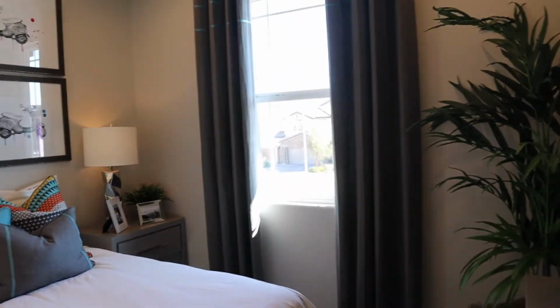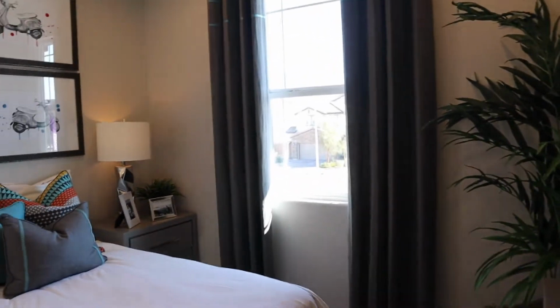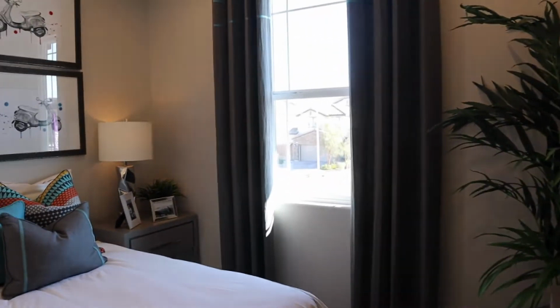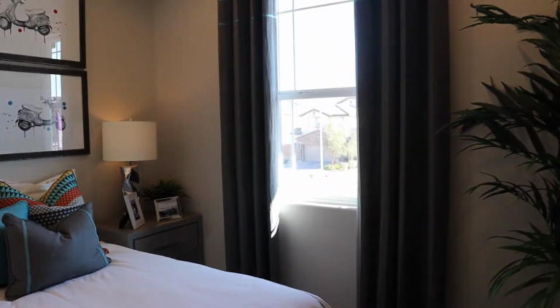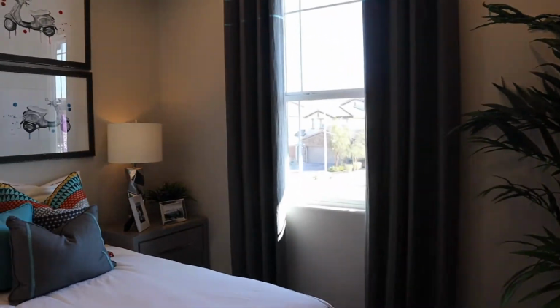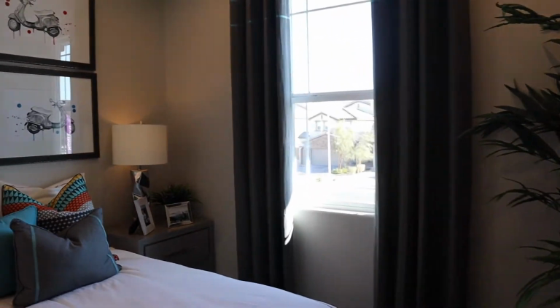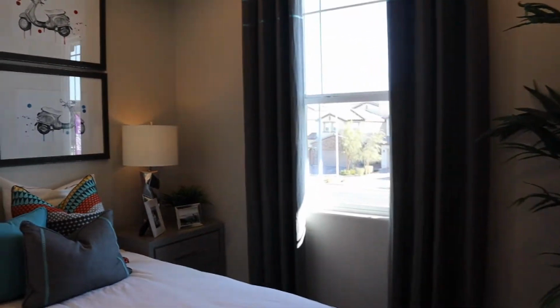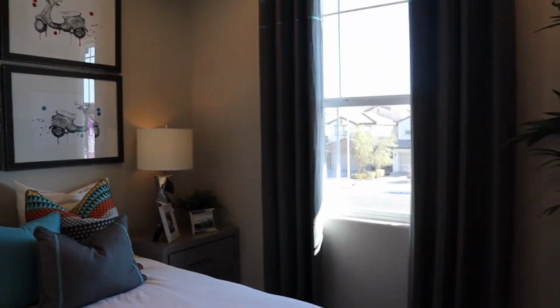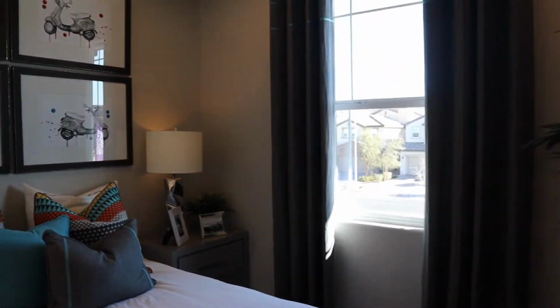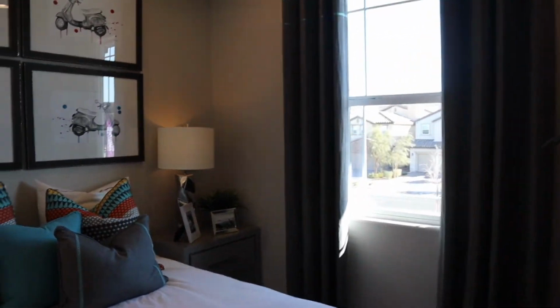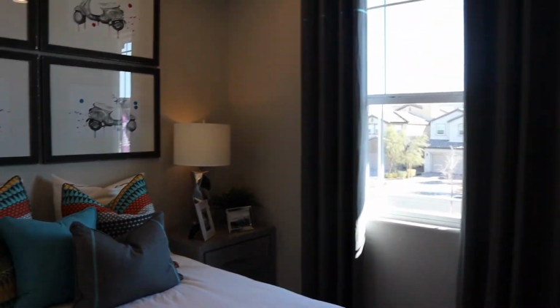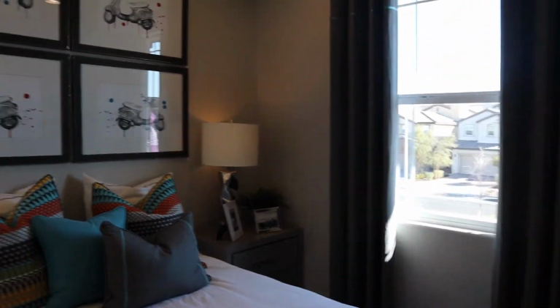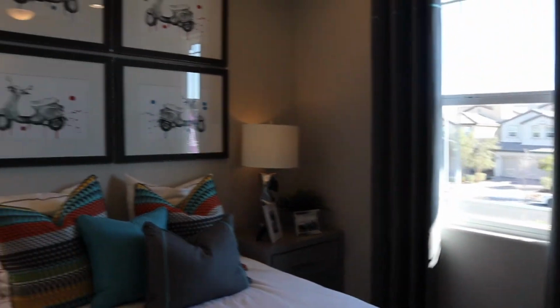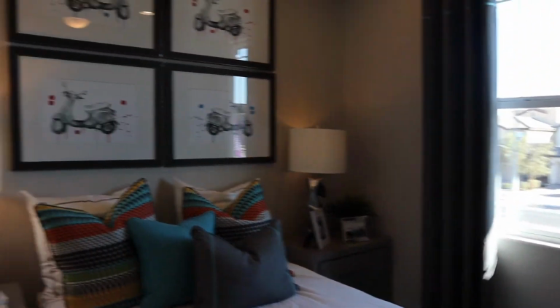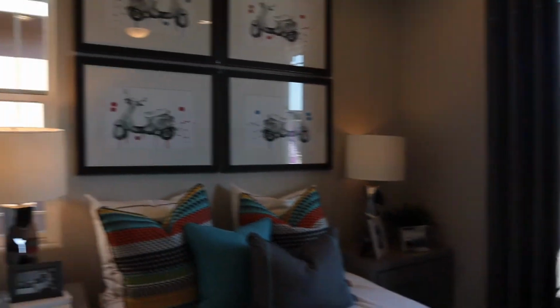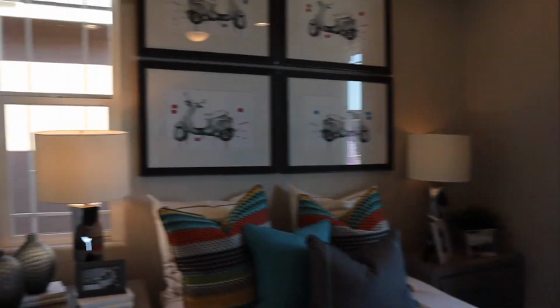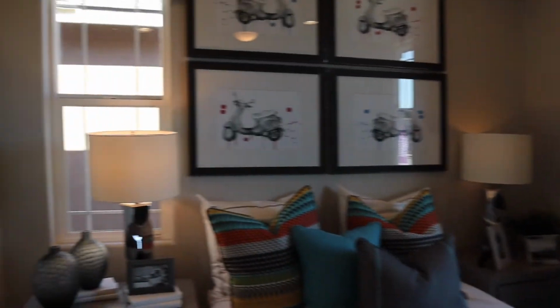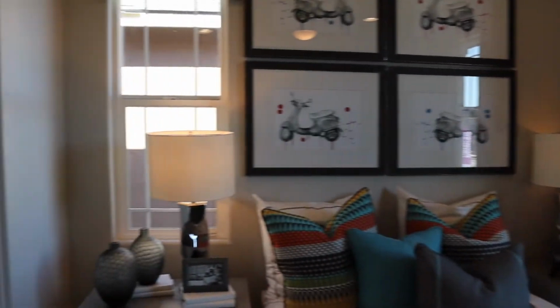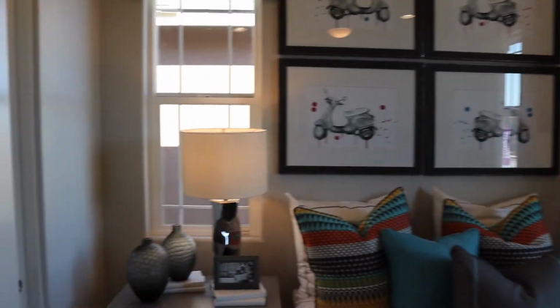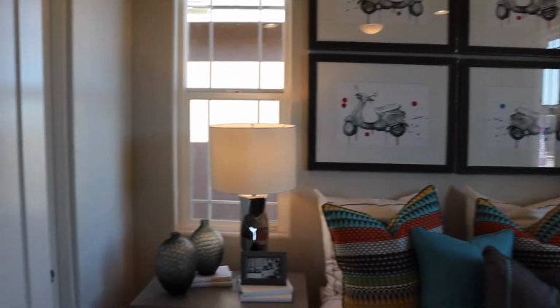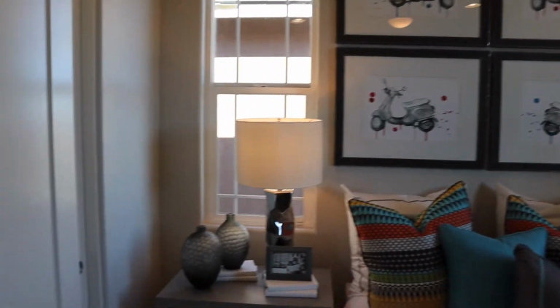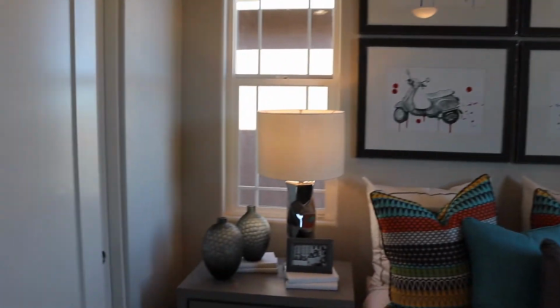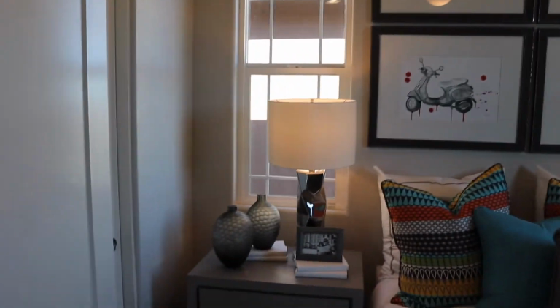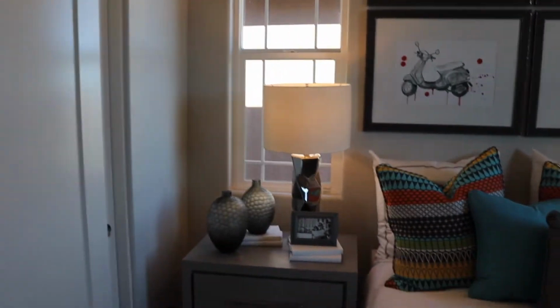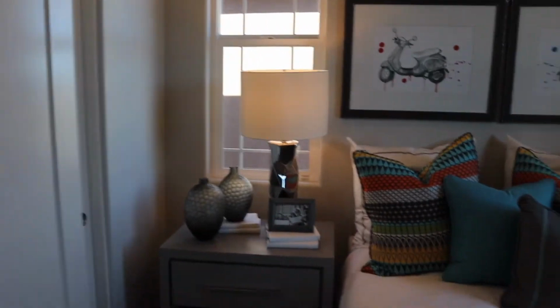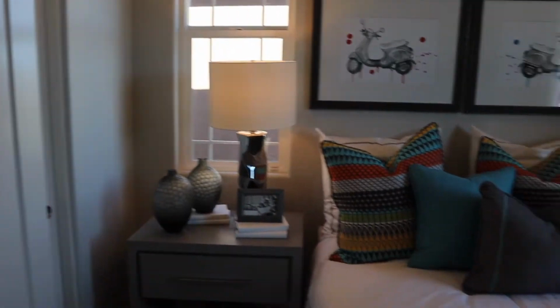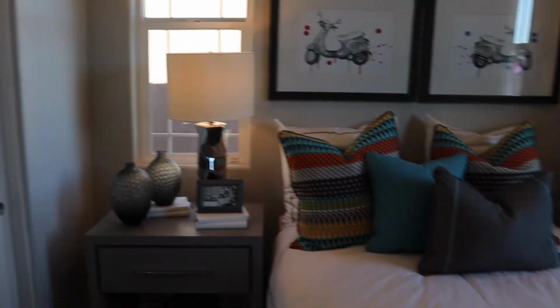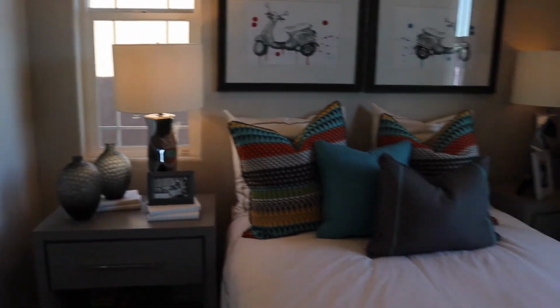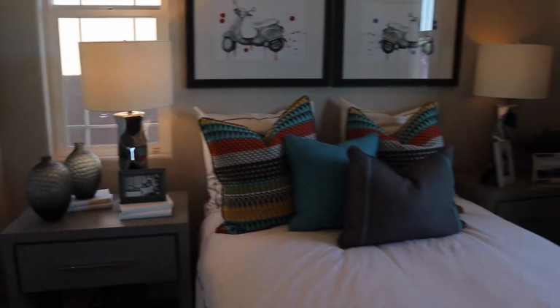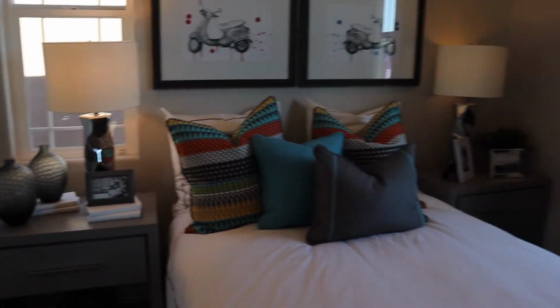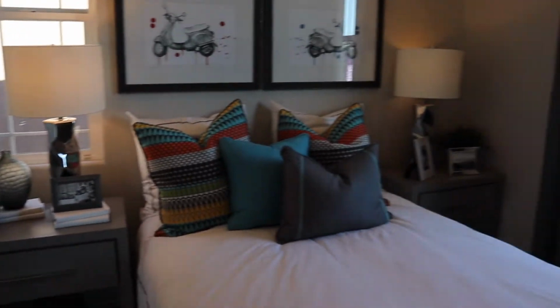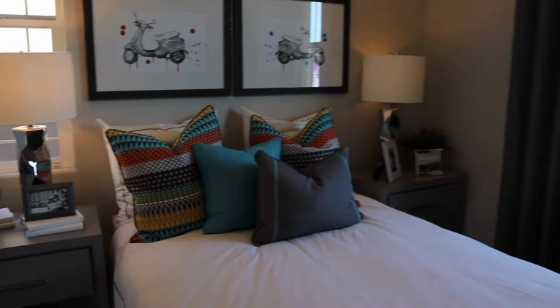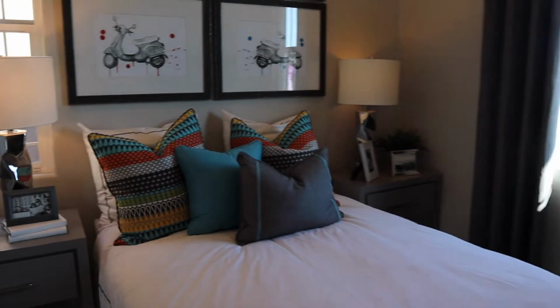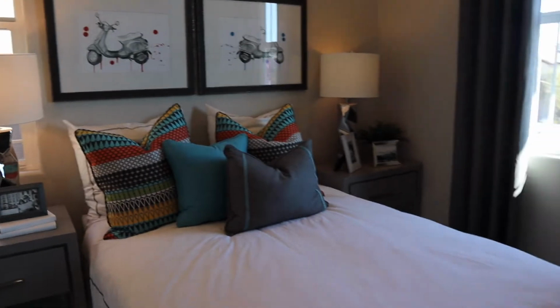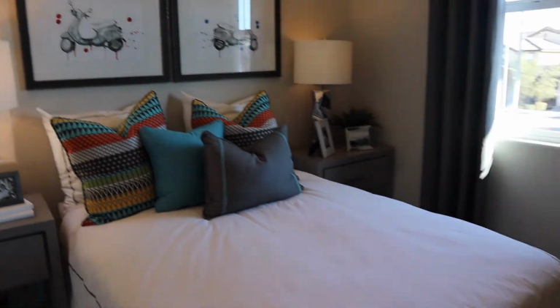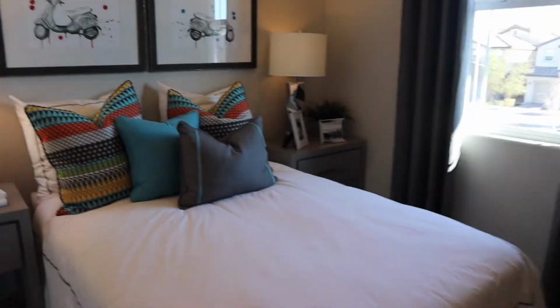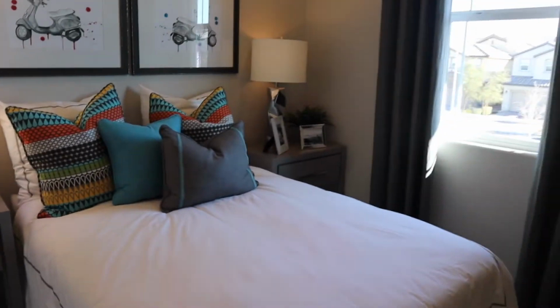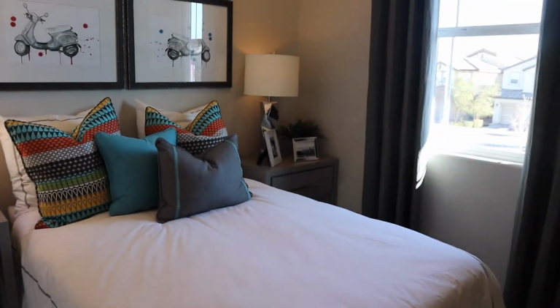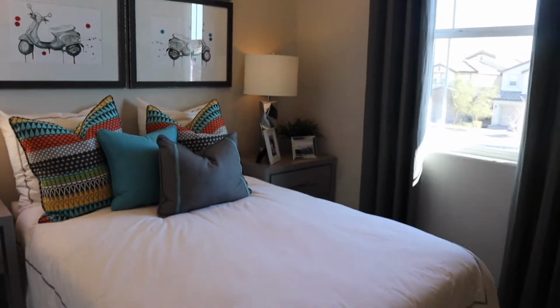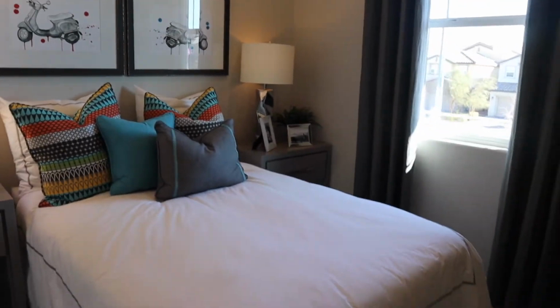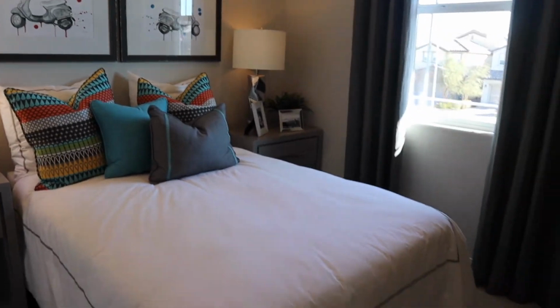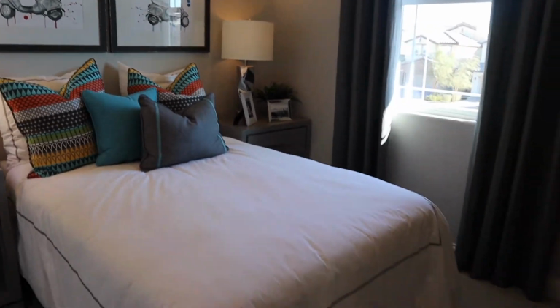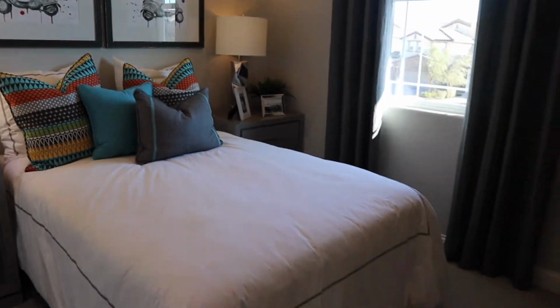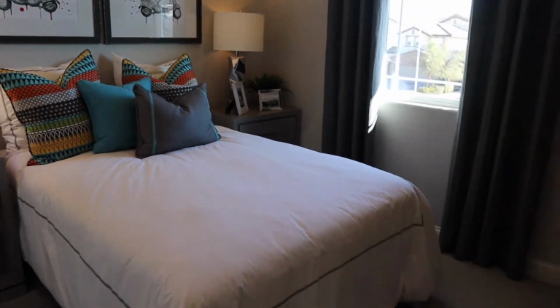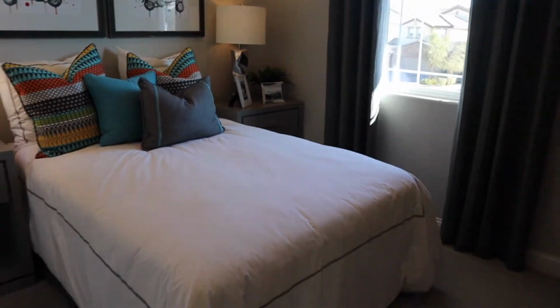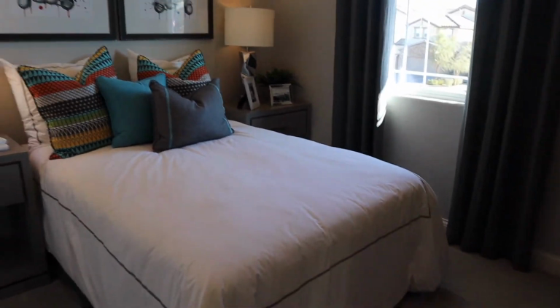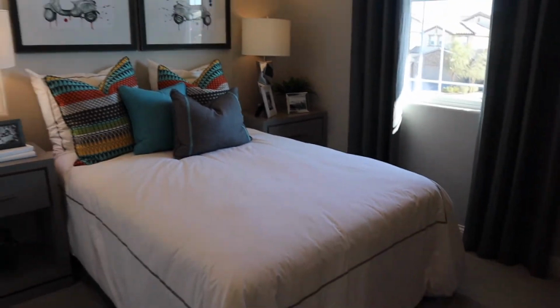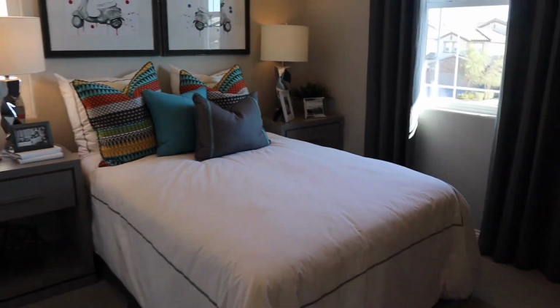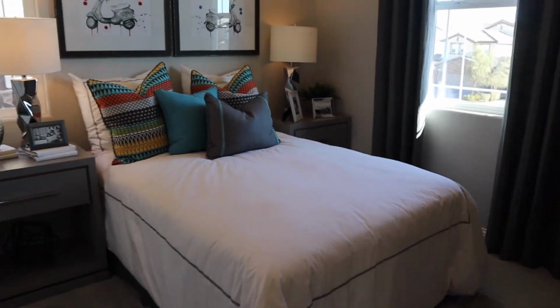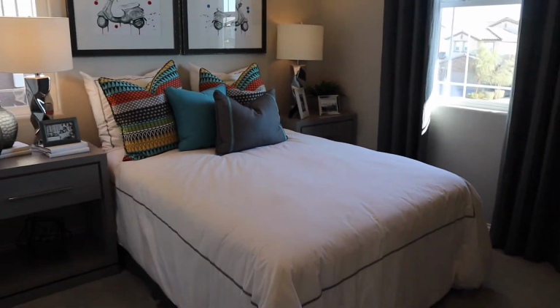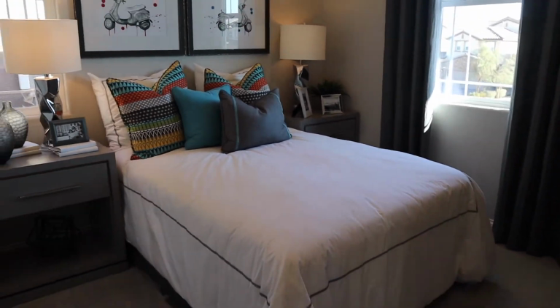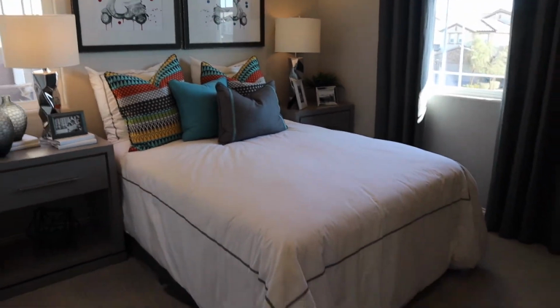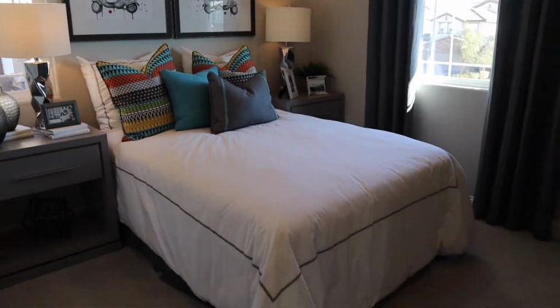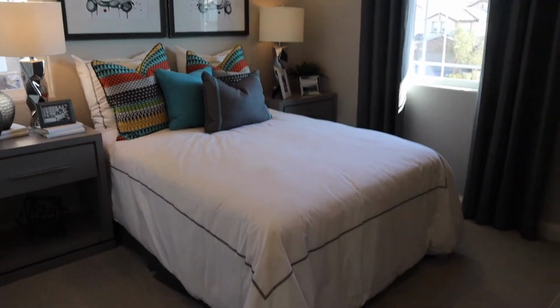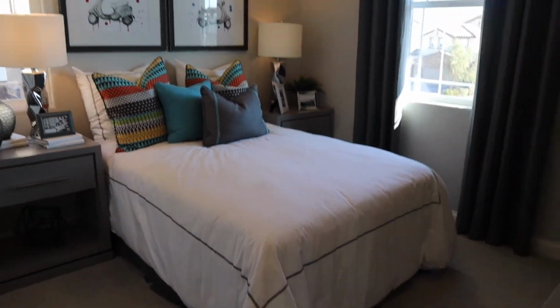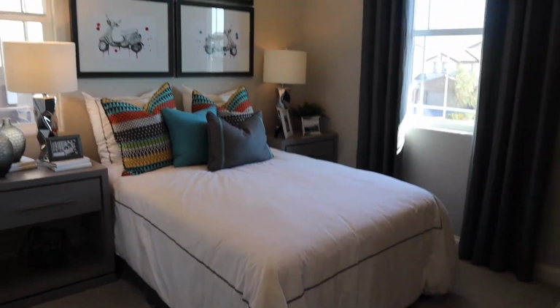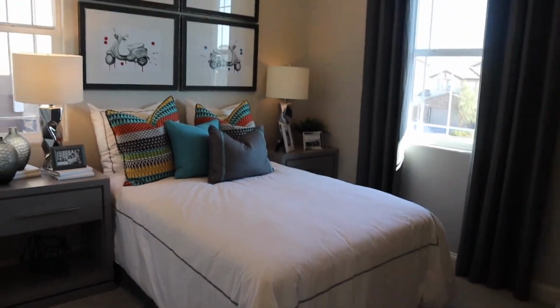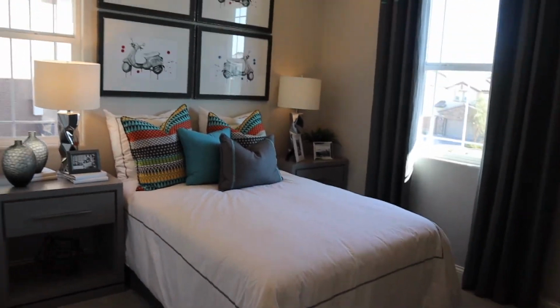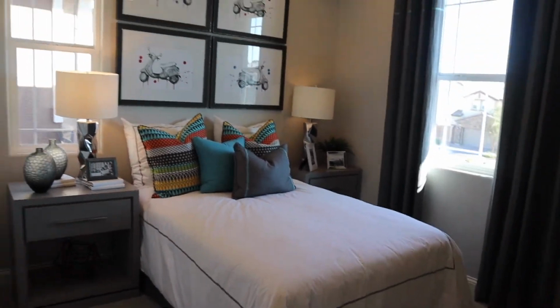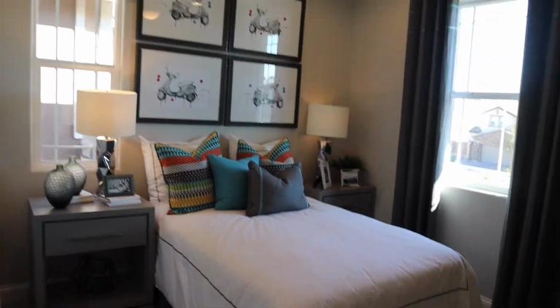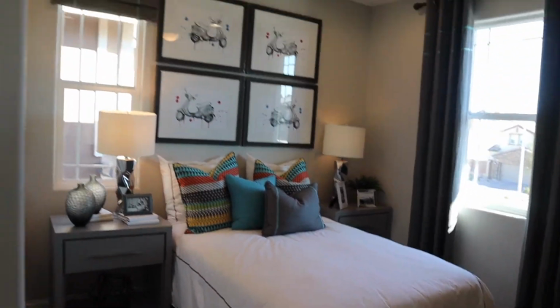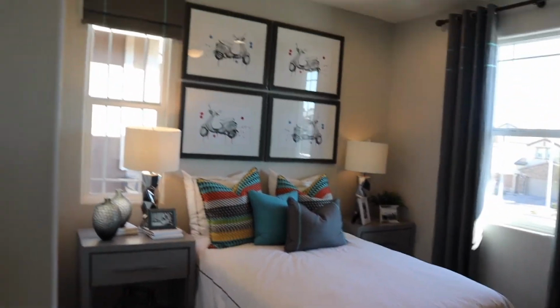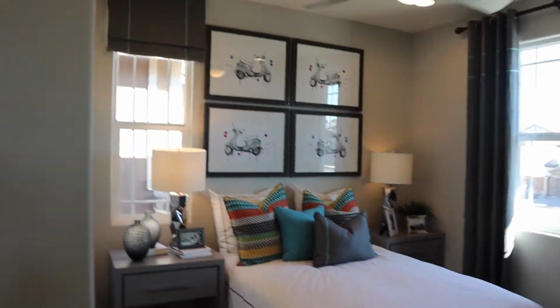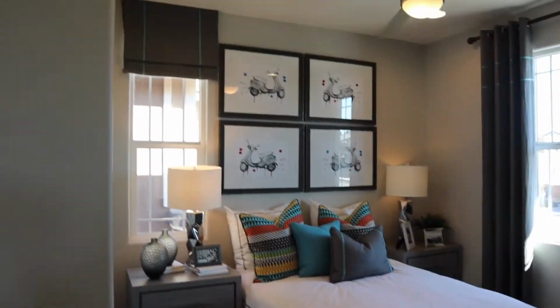One of the smaller bedrooms, but you can still fit a full size bed in here.